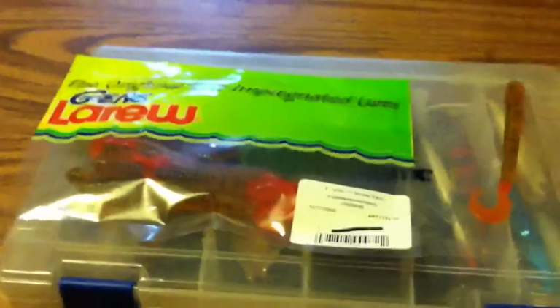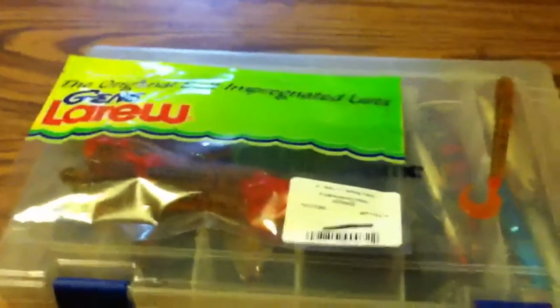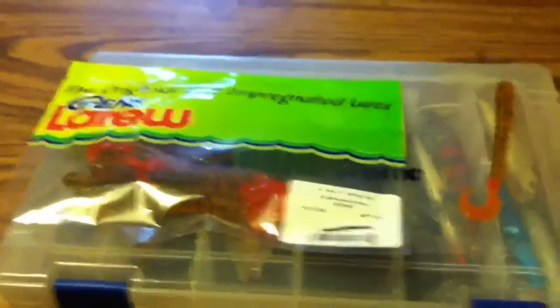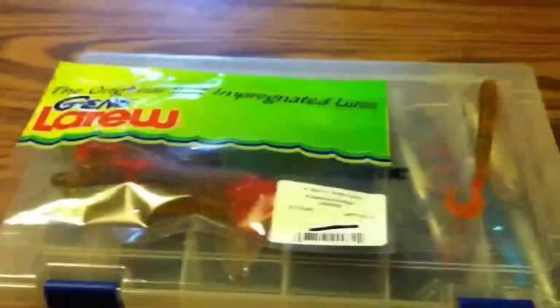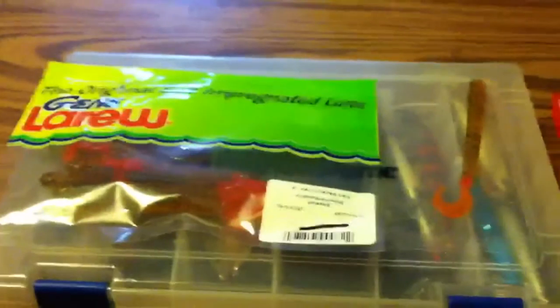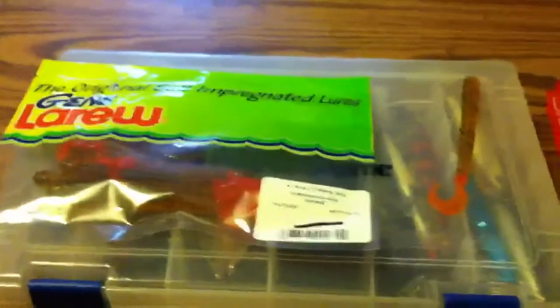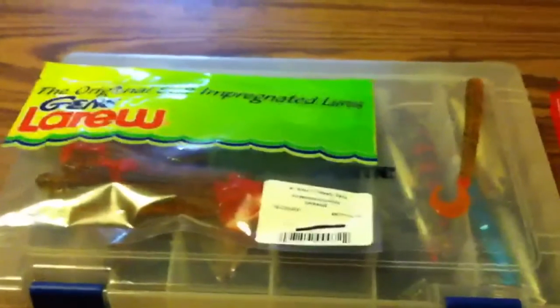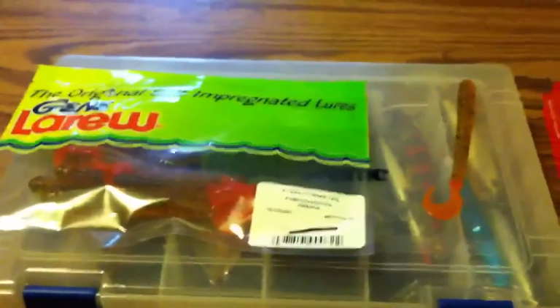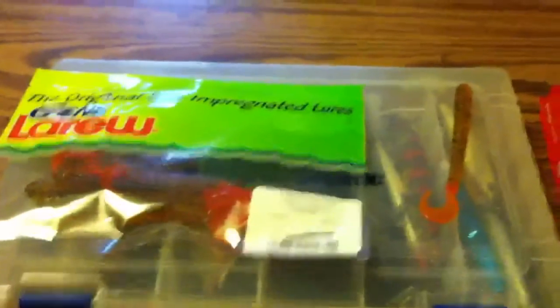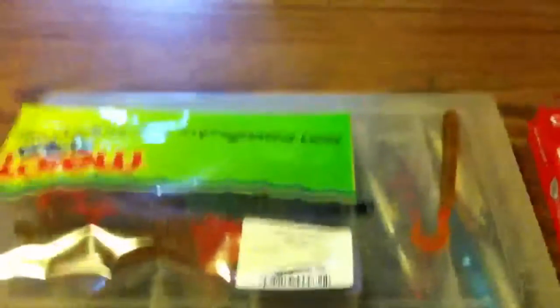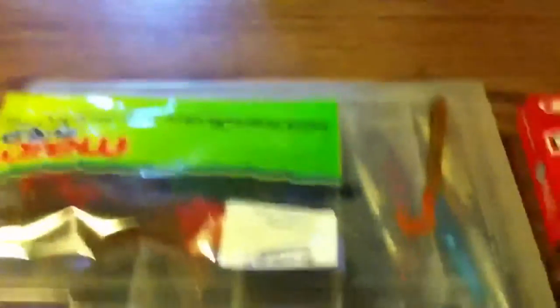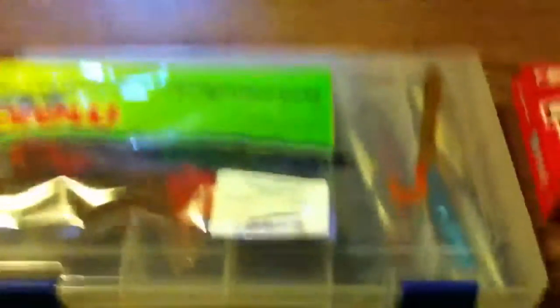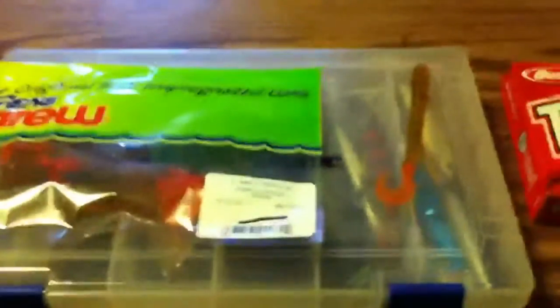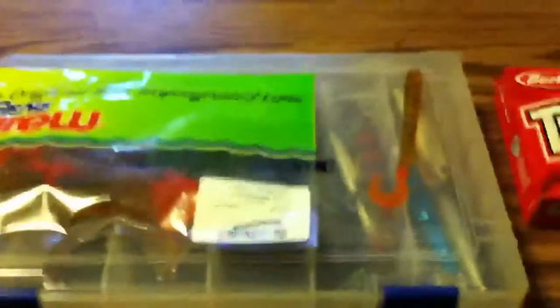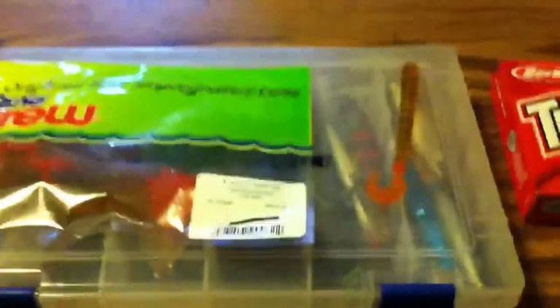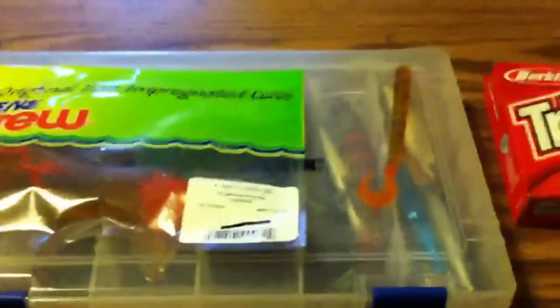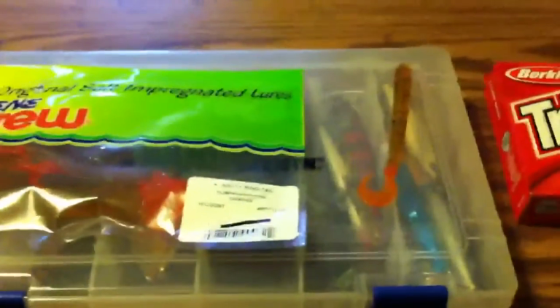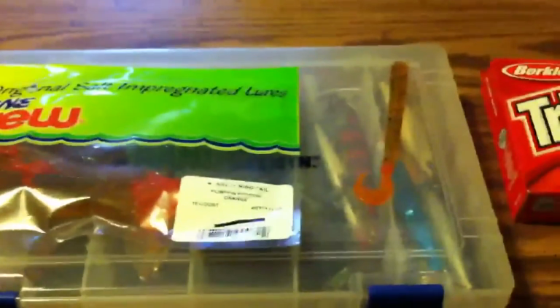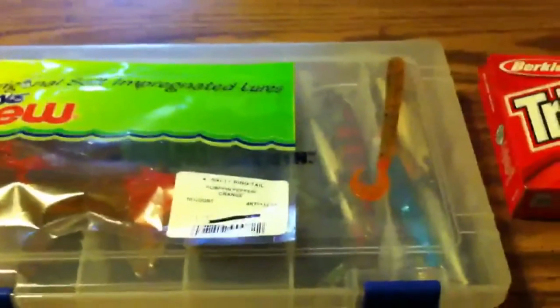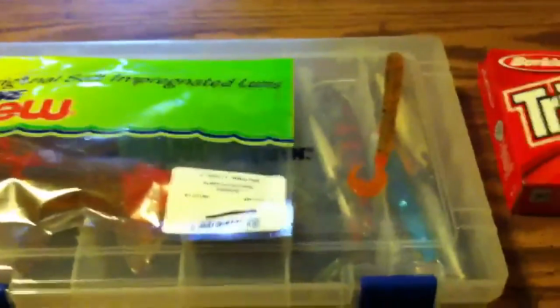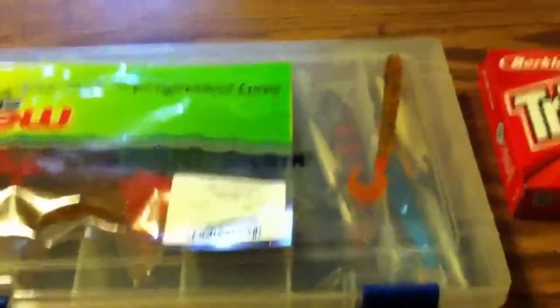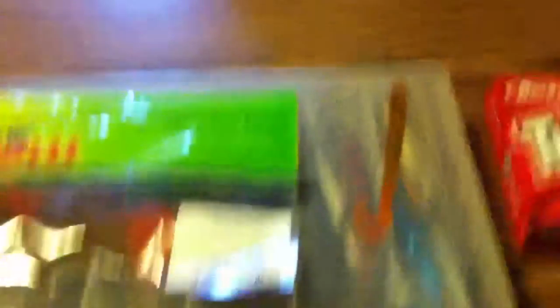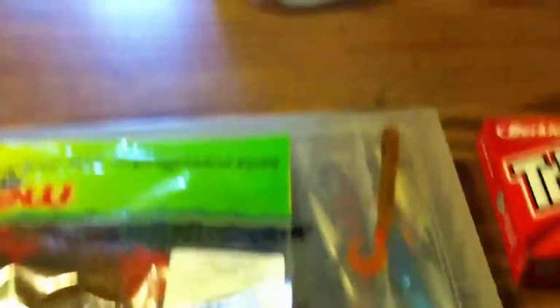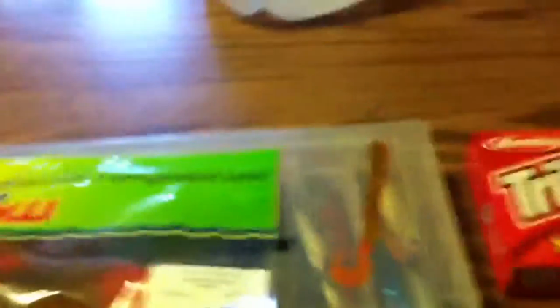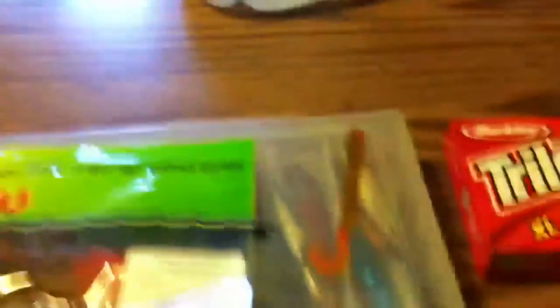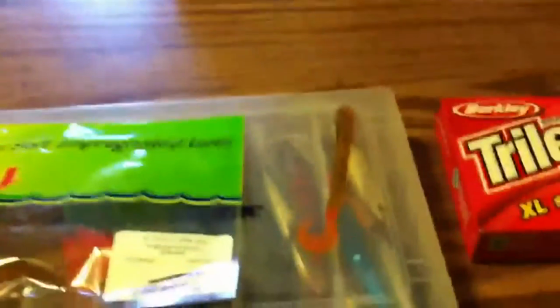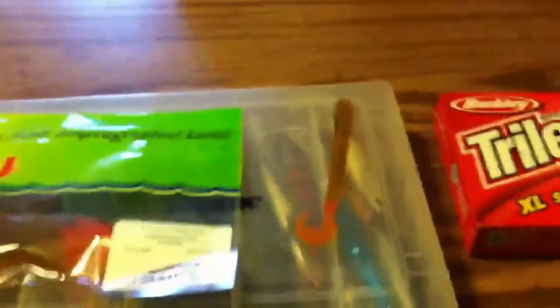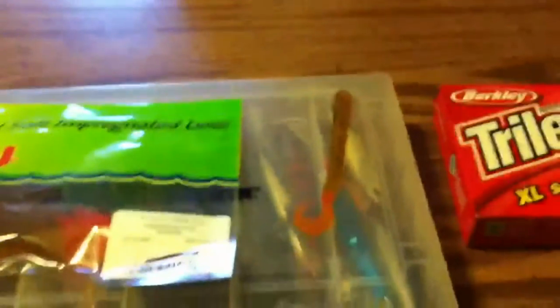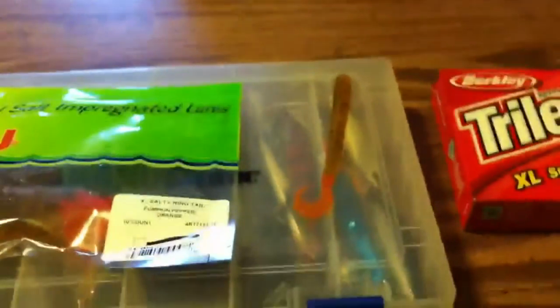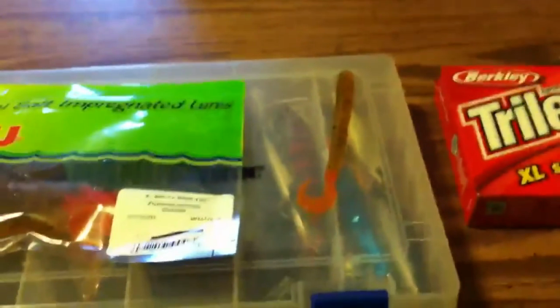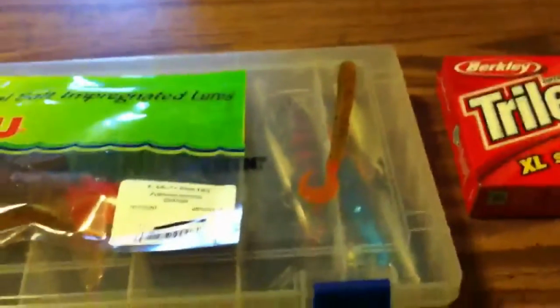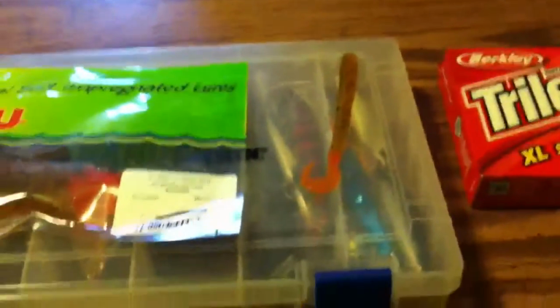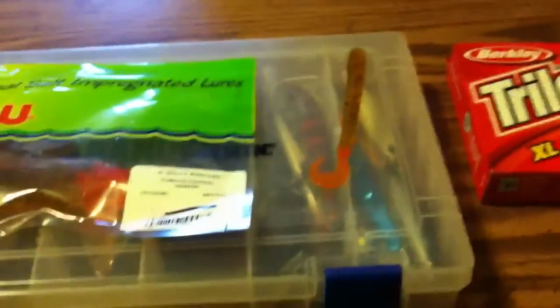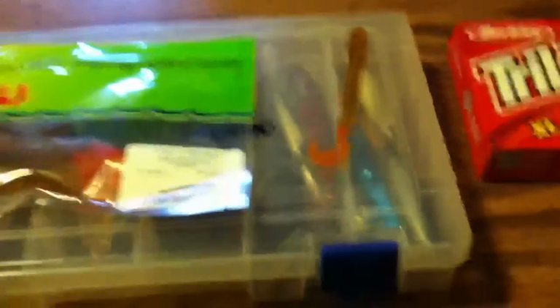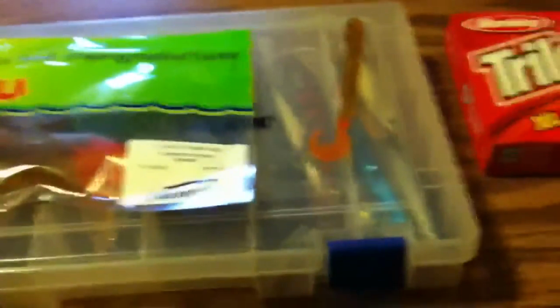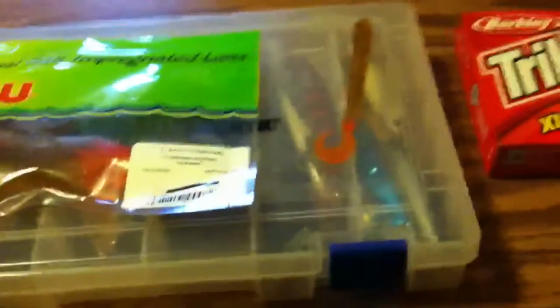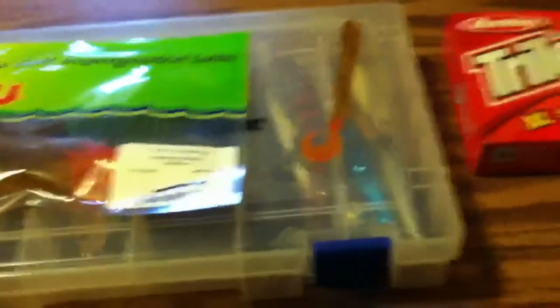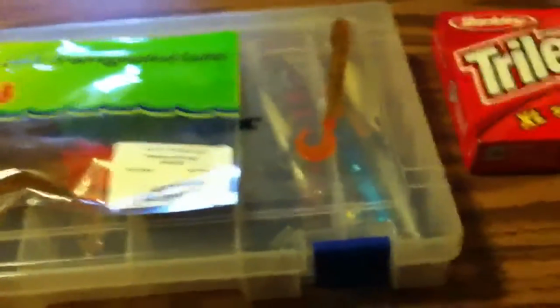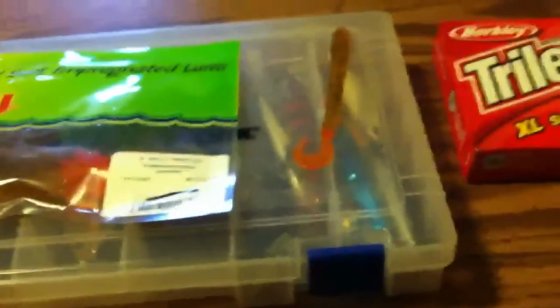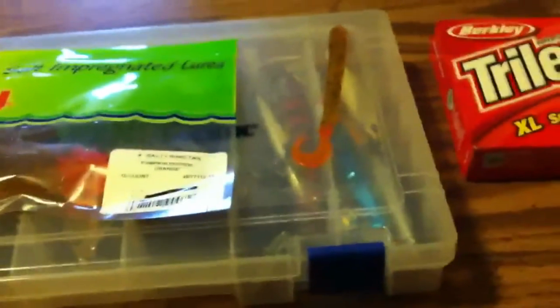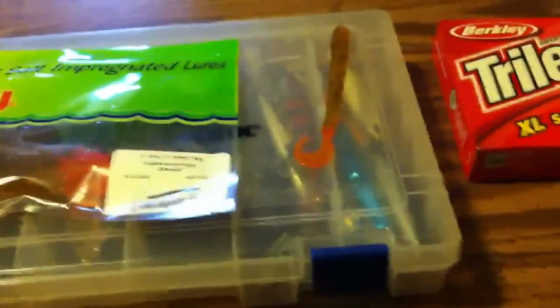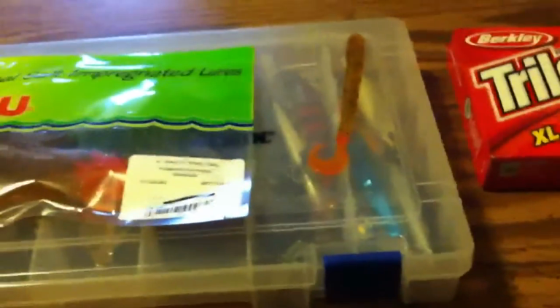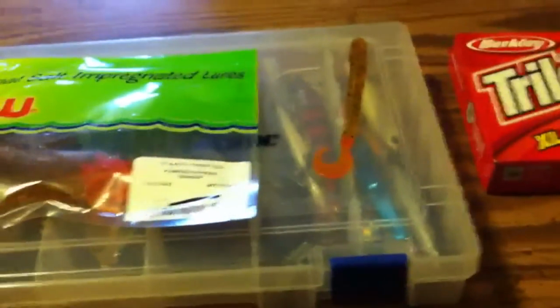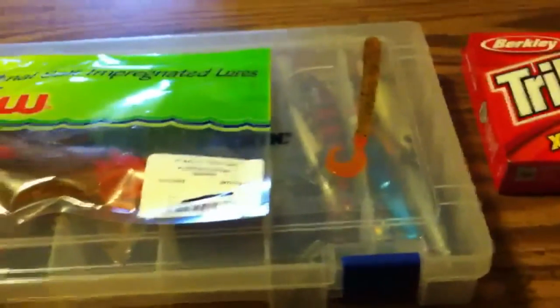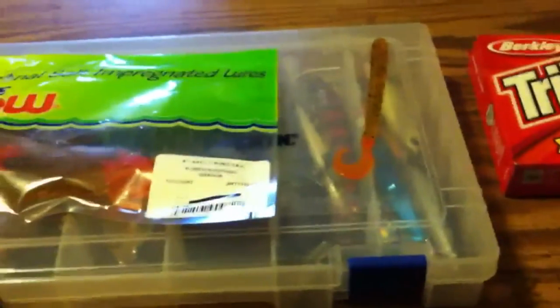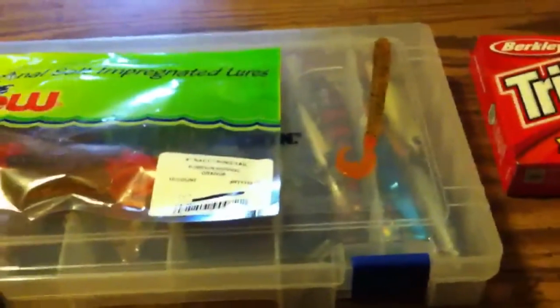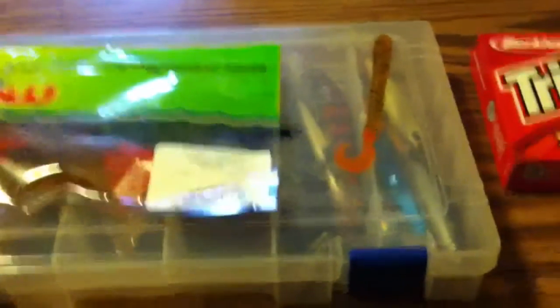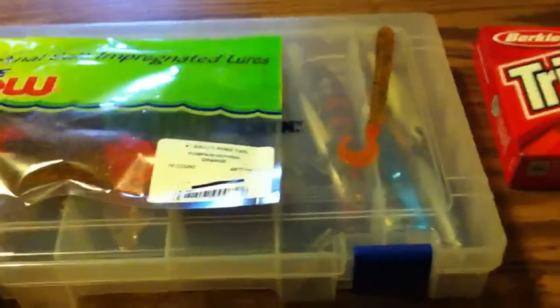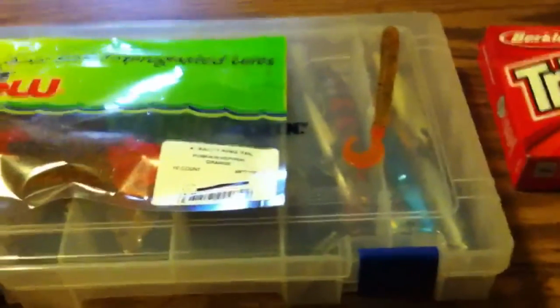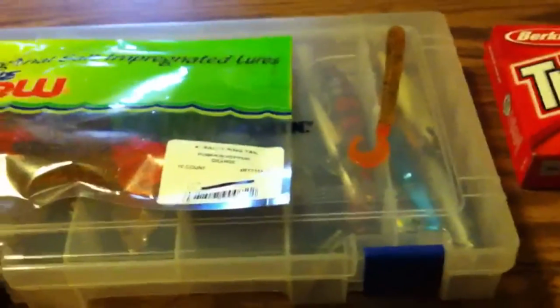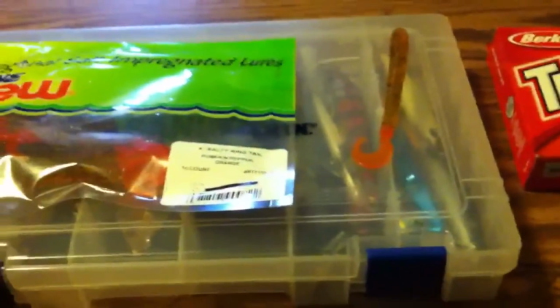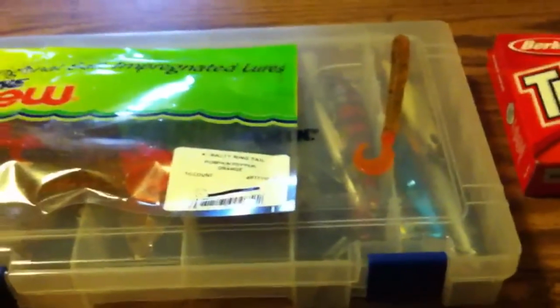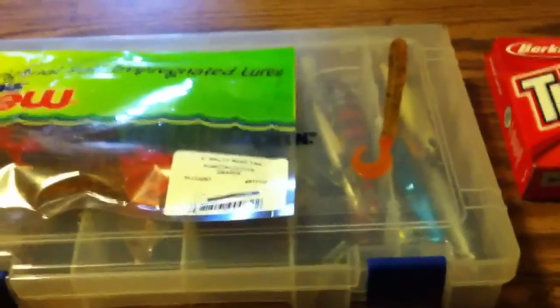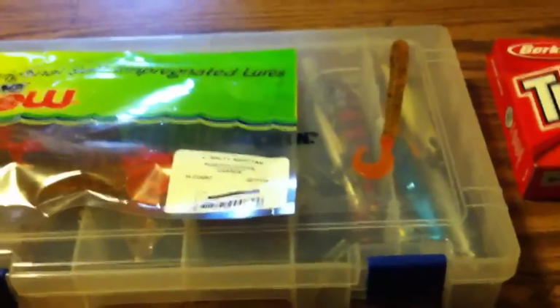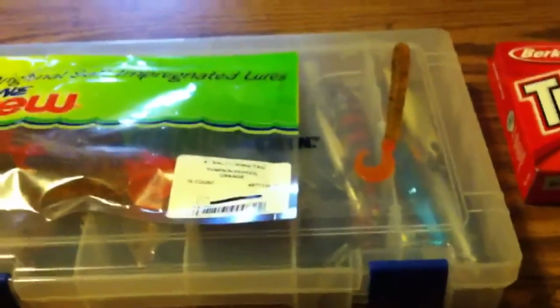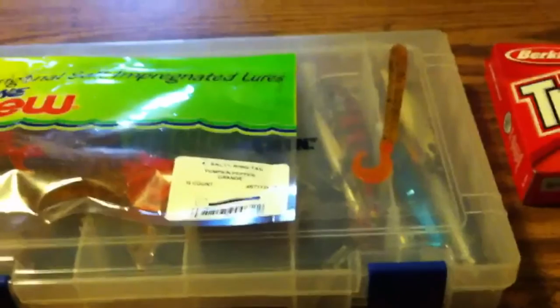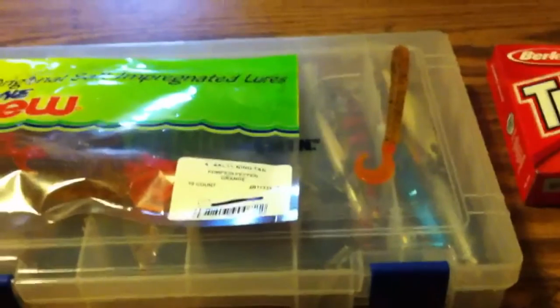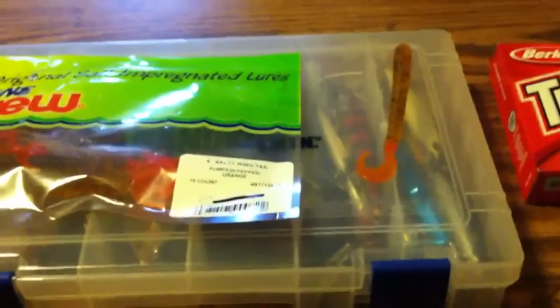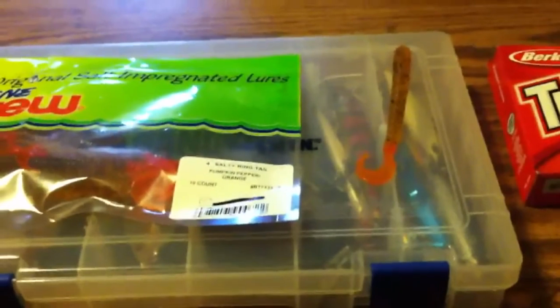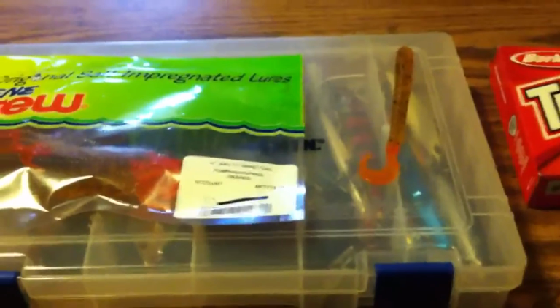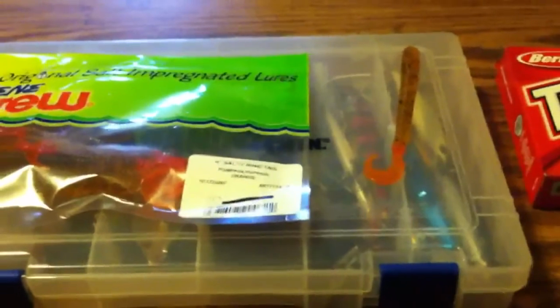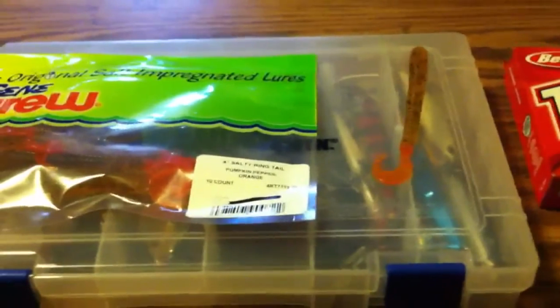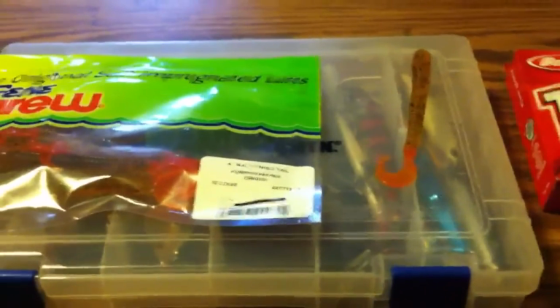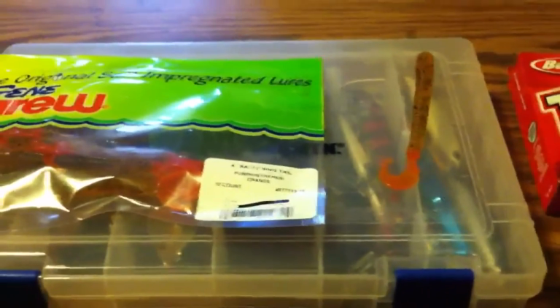Hello people, this is Metrics PD here, and I'm going to show you what I got at Presley's Outdoor Store at Bartonville, Illinois.